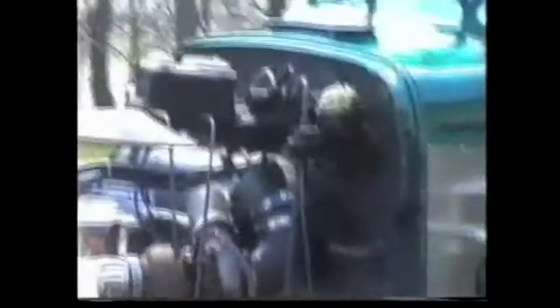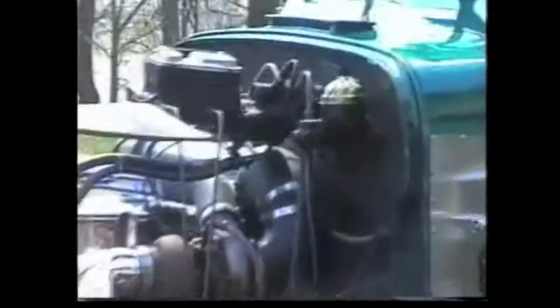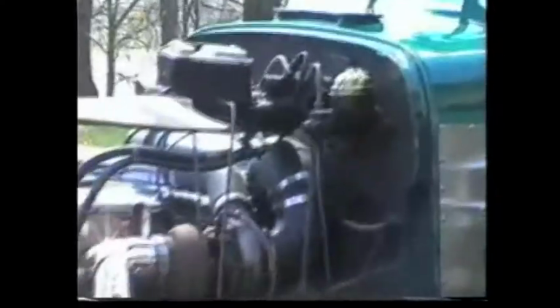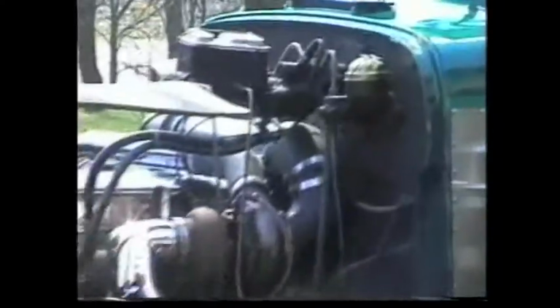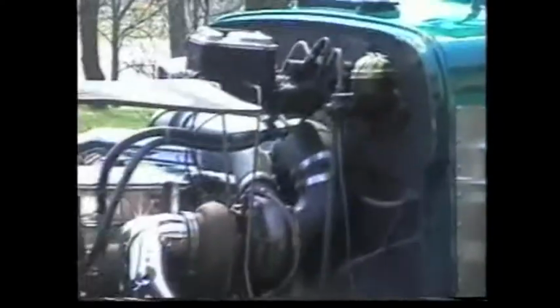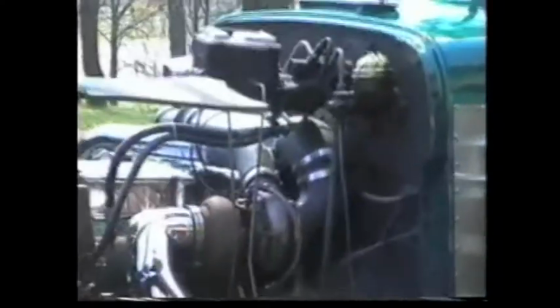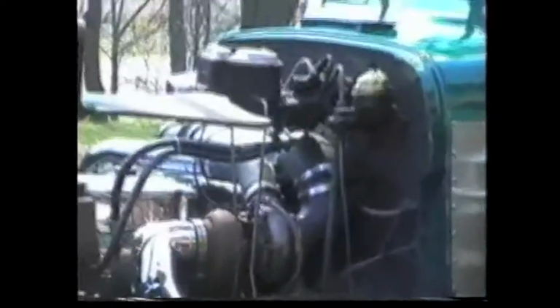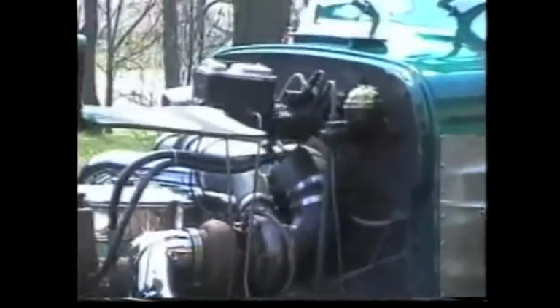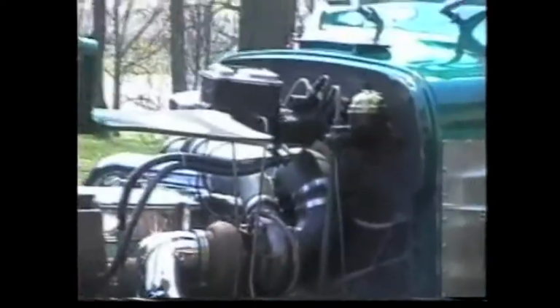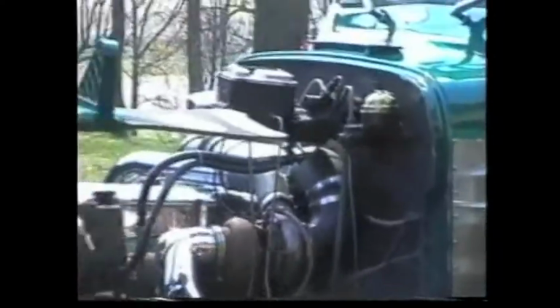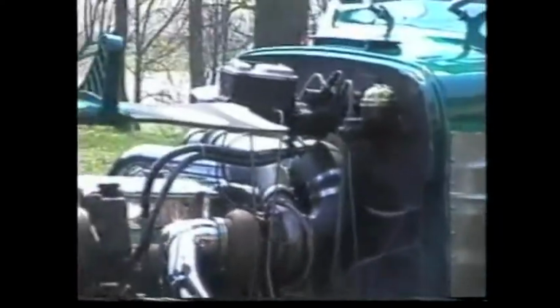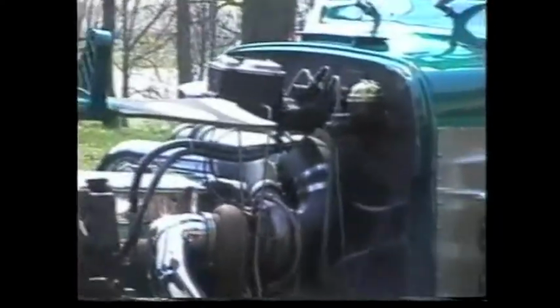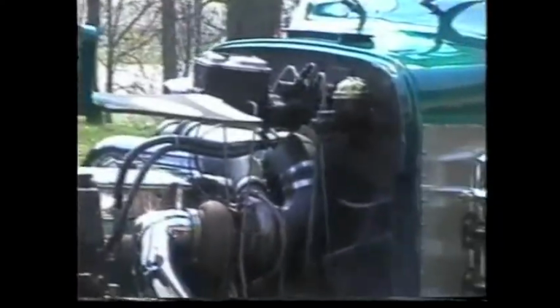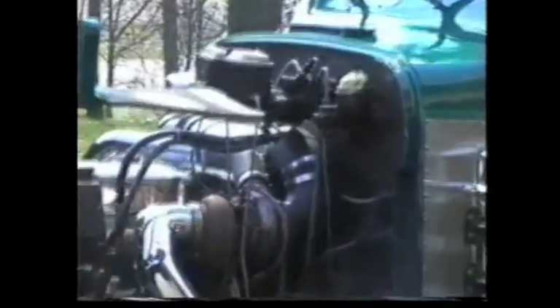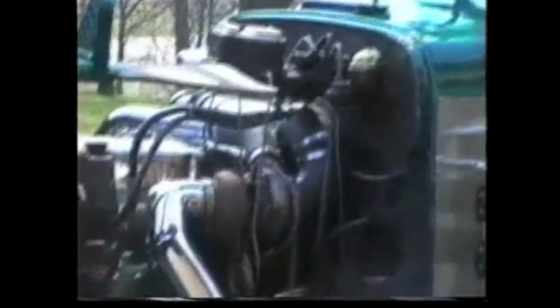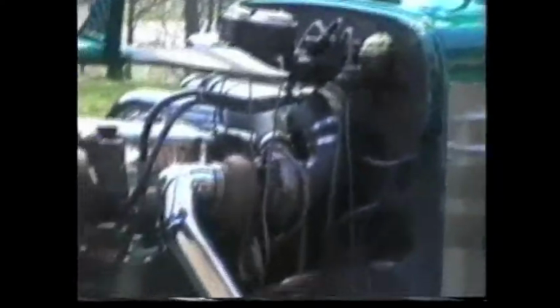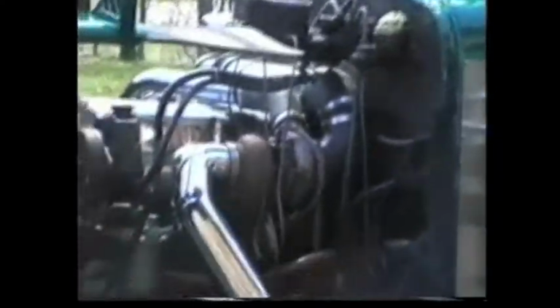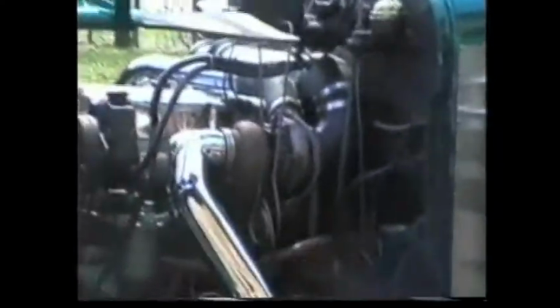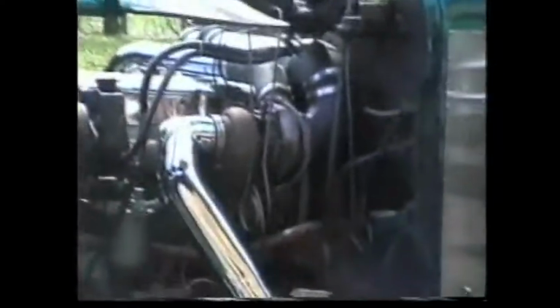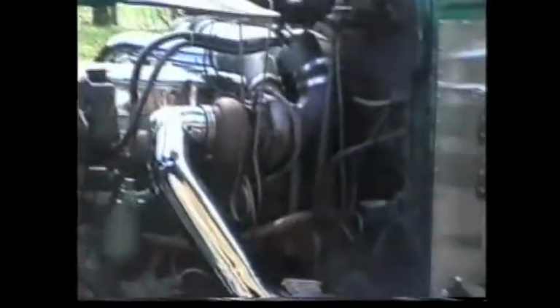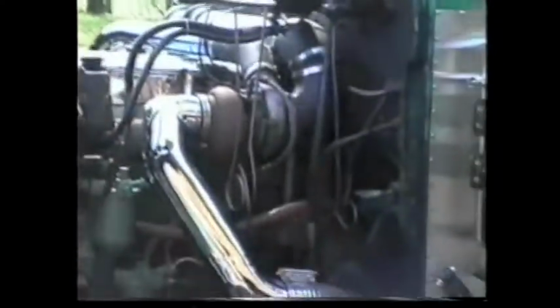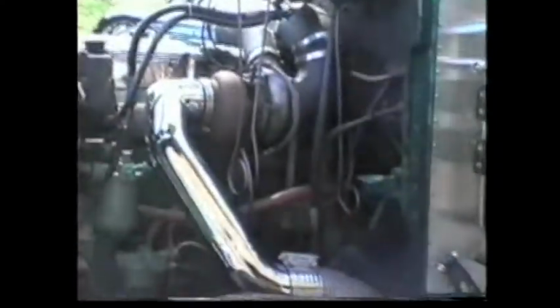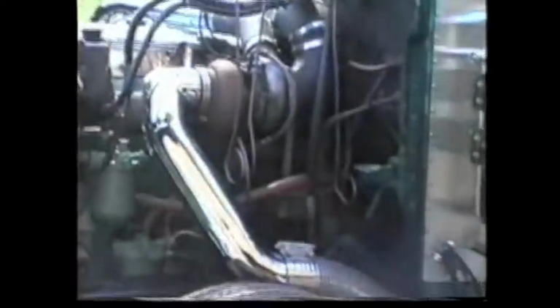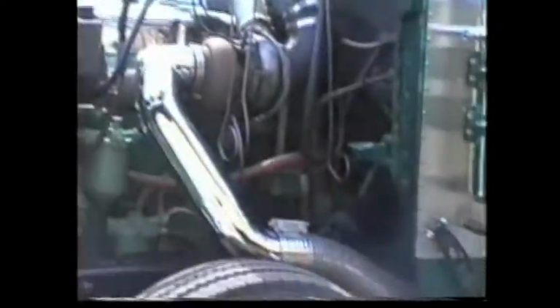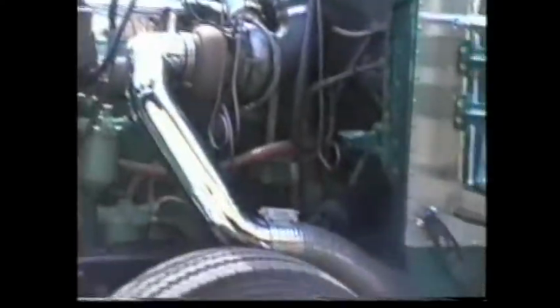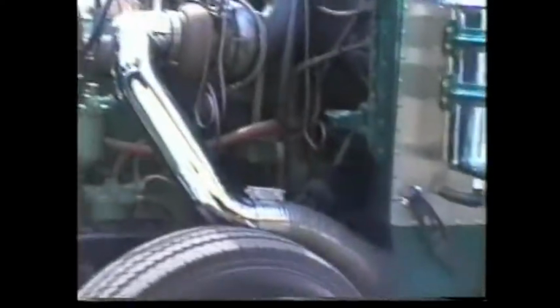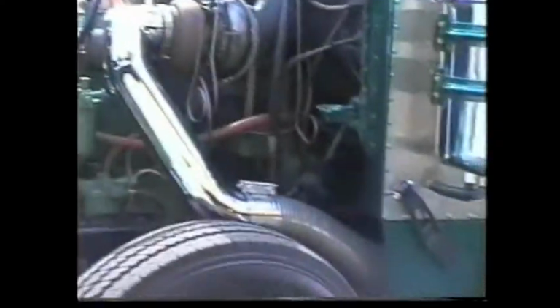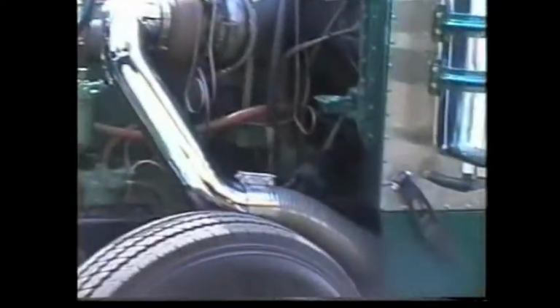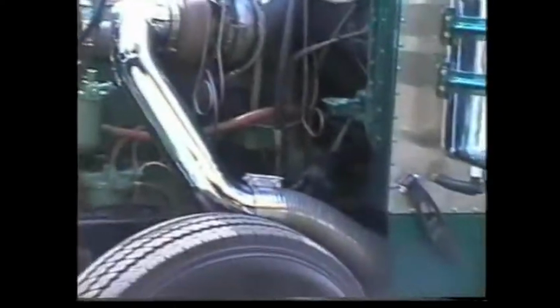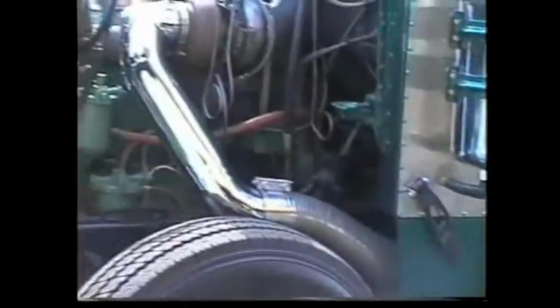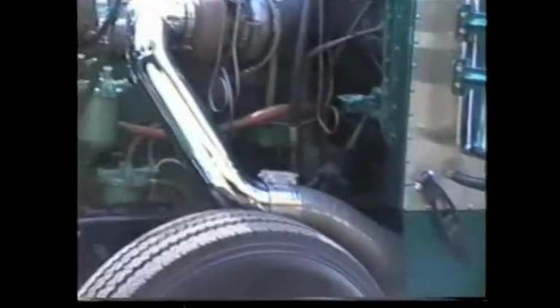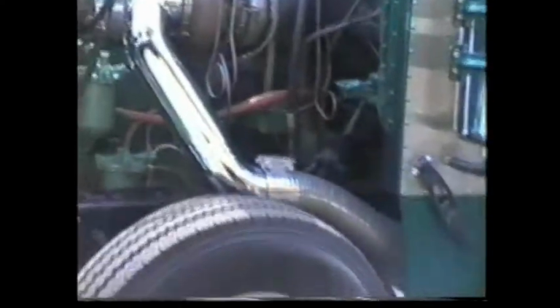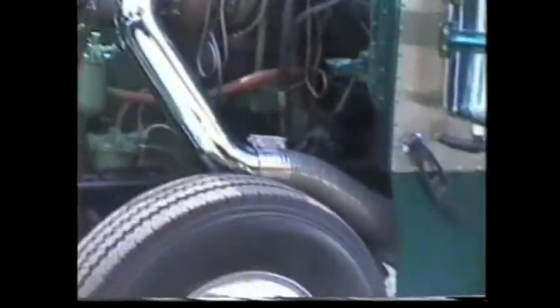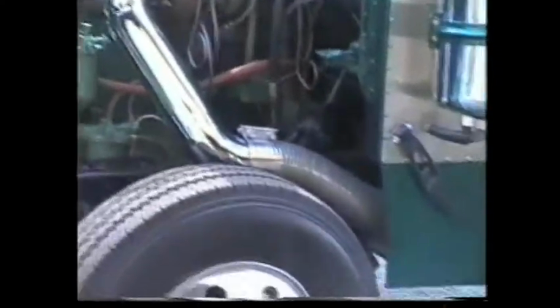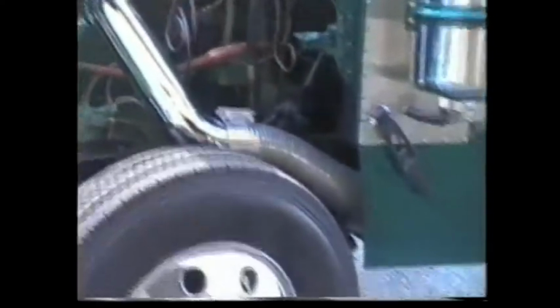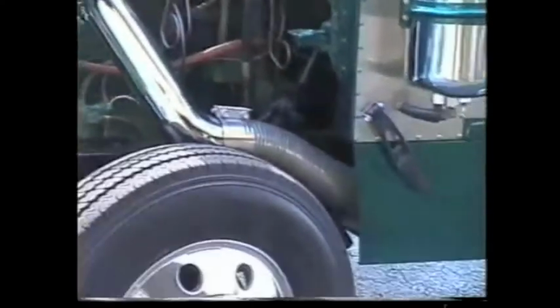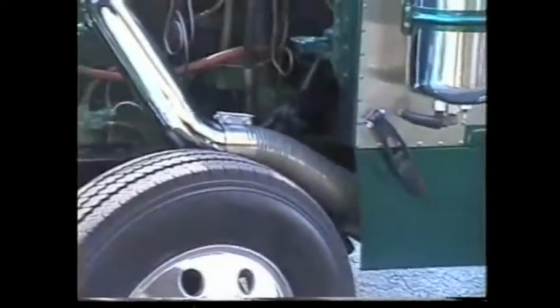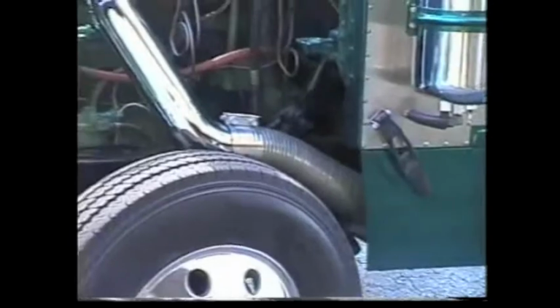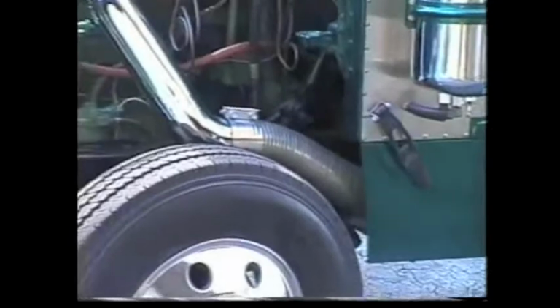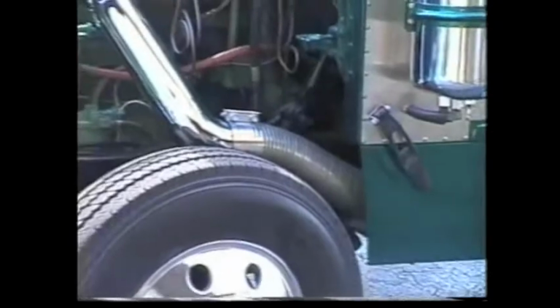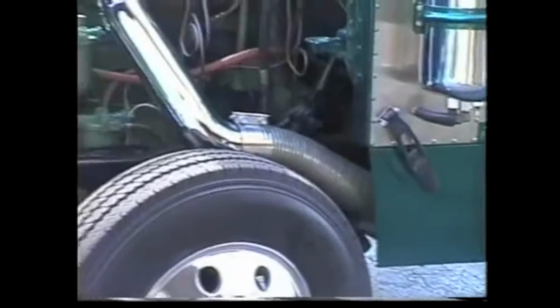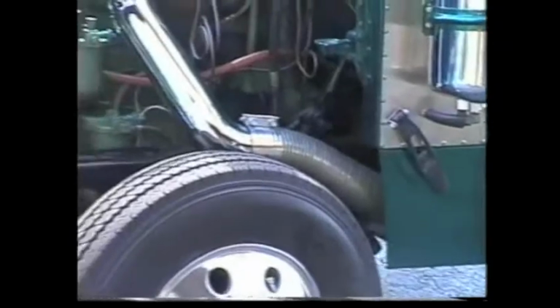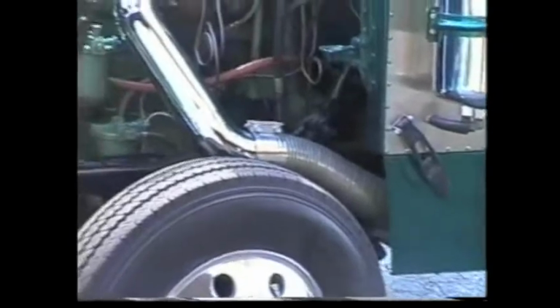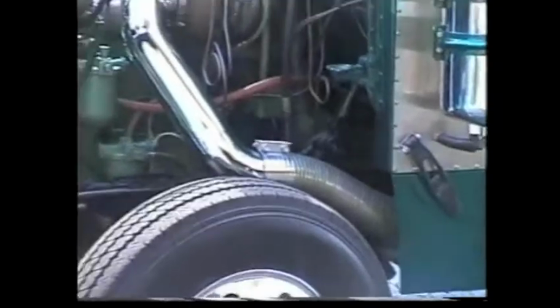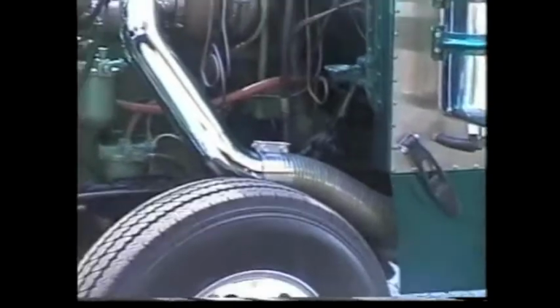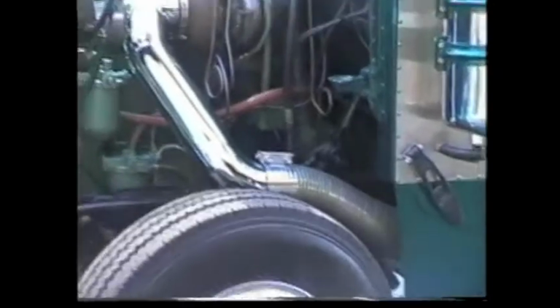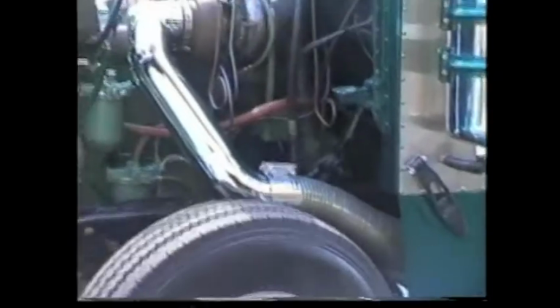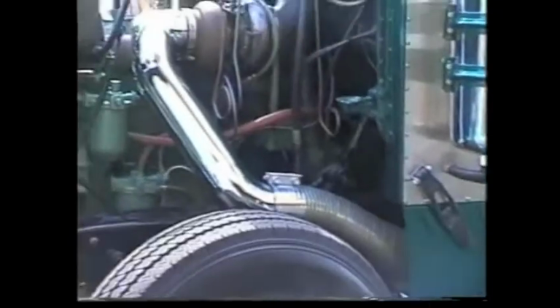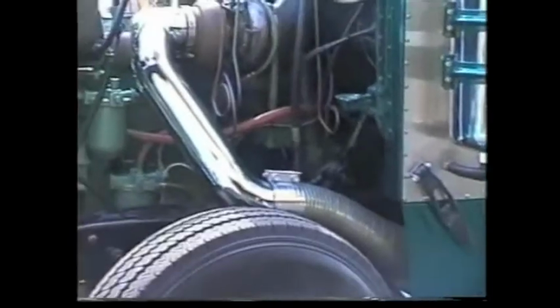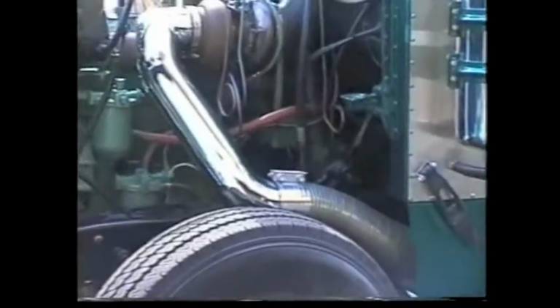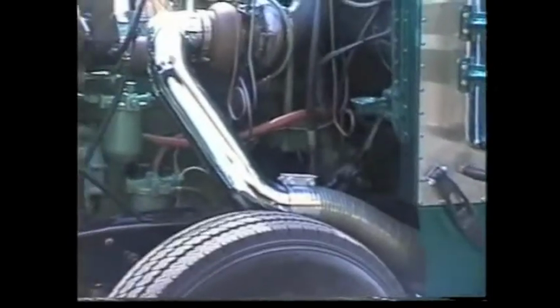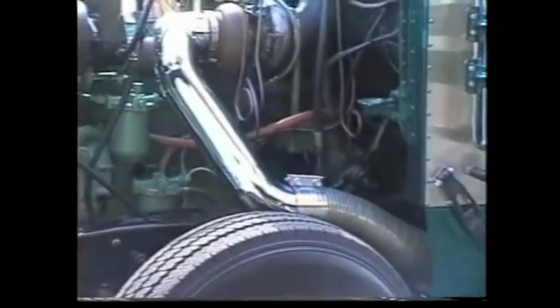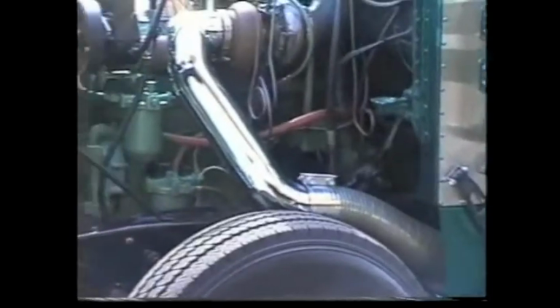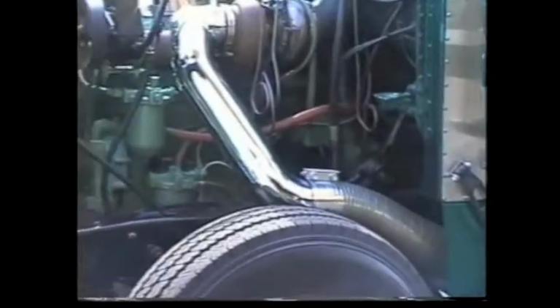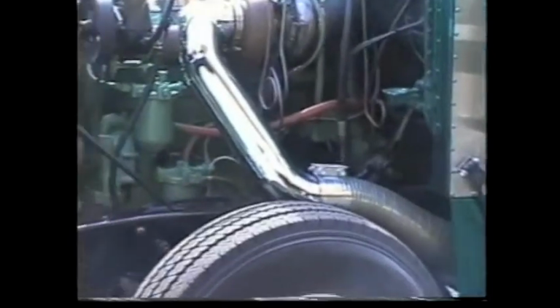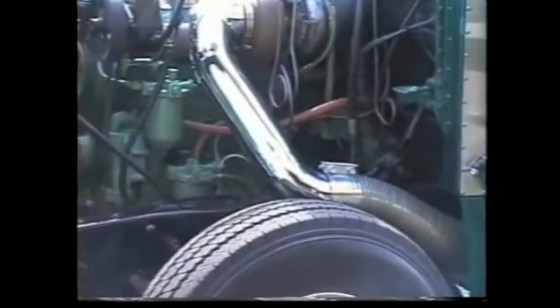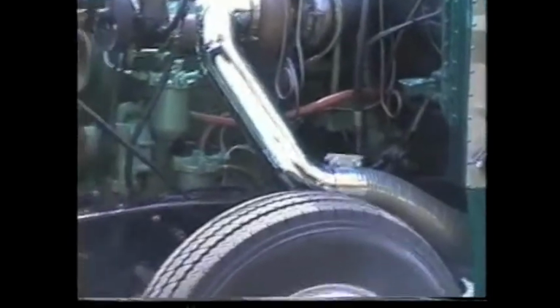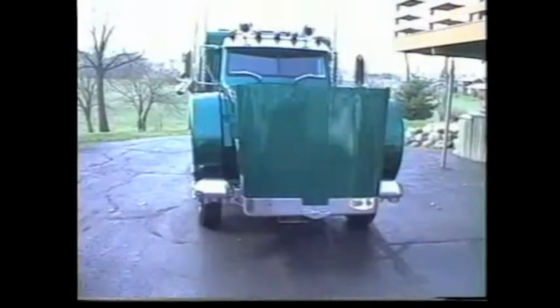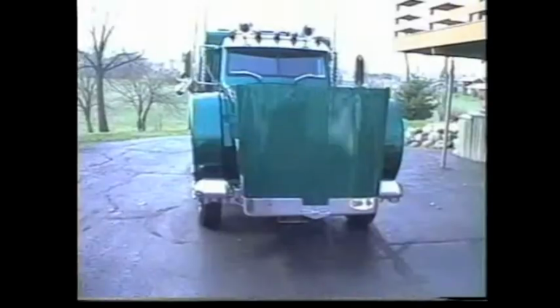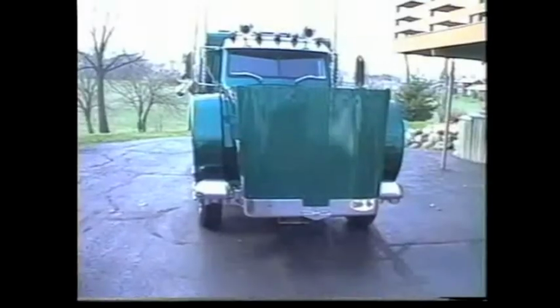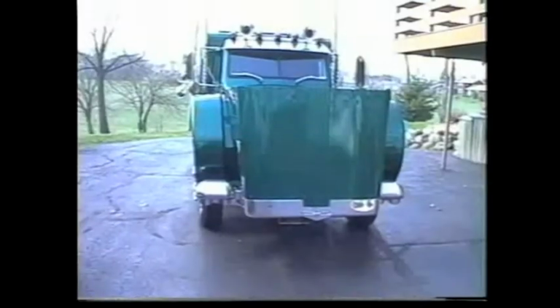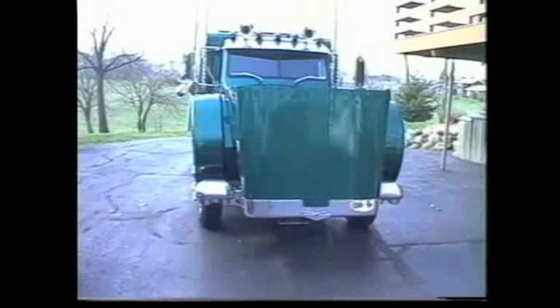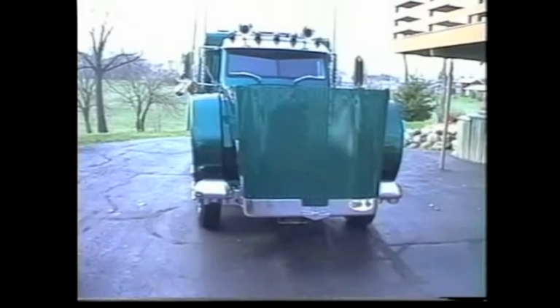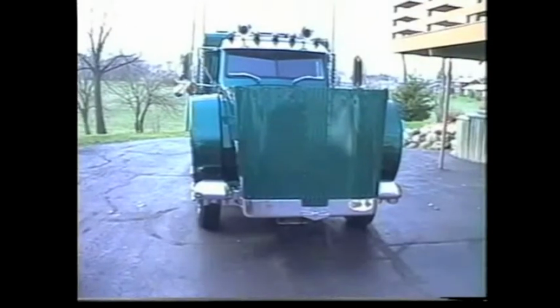Stainless fuel tanks and exhaust, air suspension, air ride seats, air brakes, and air horns make this a real showstopper.